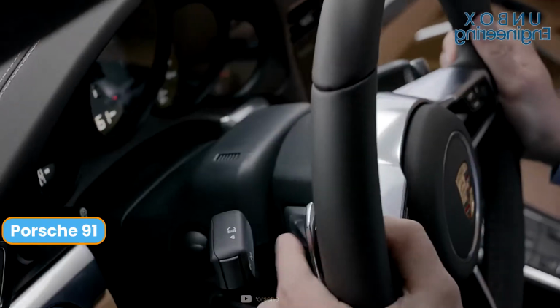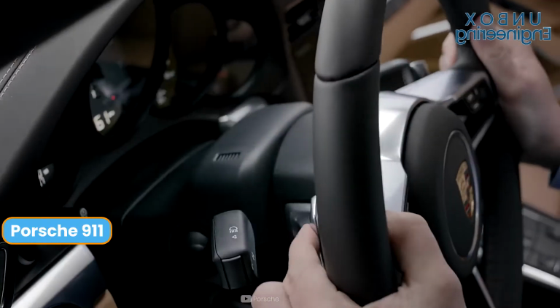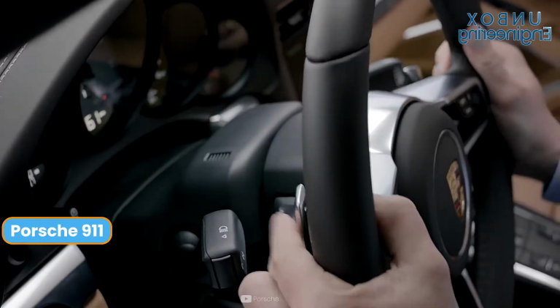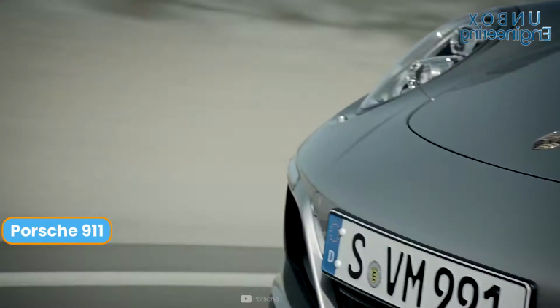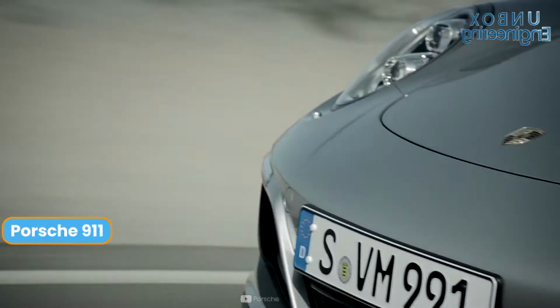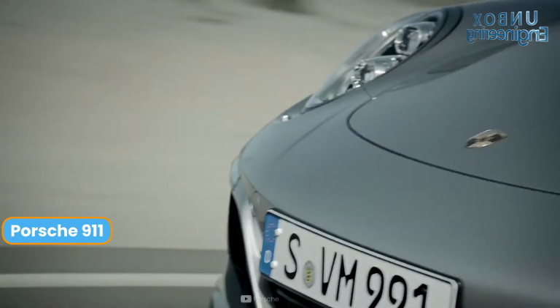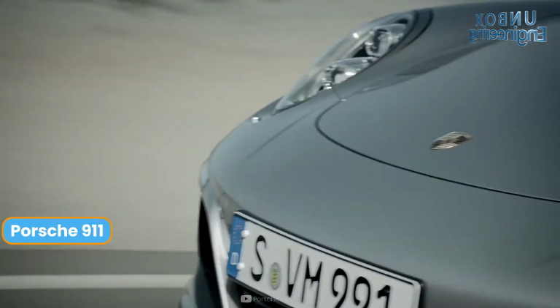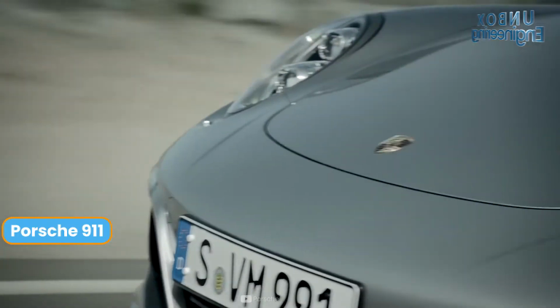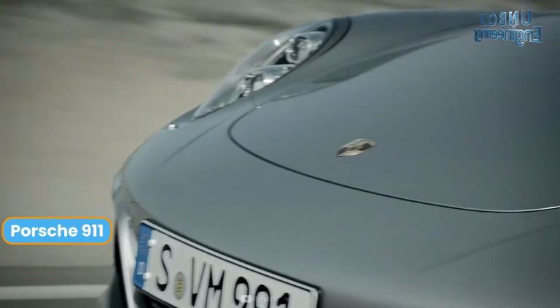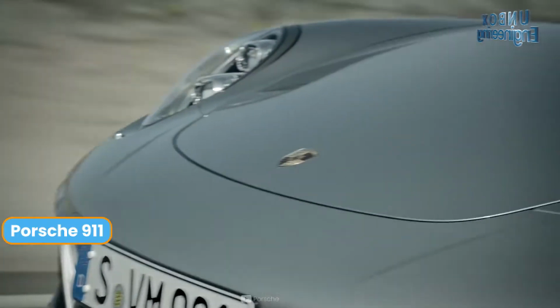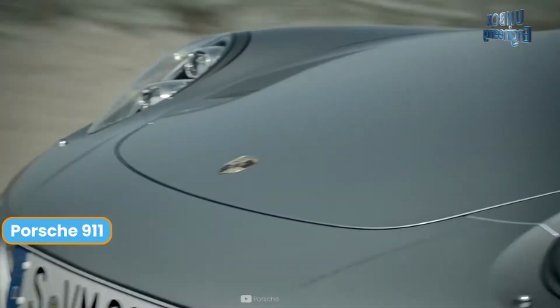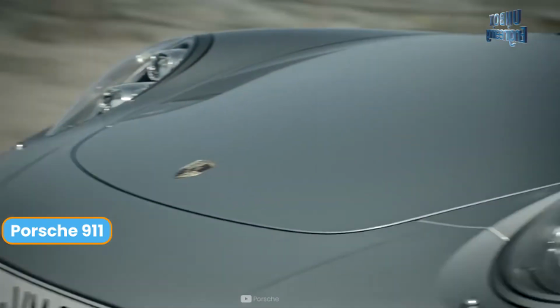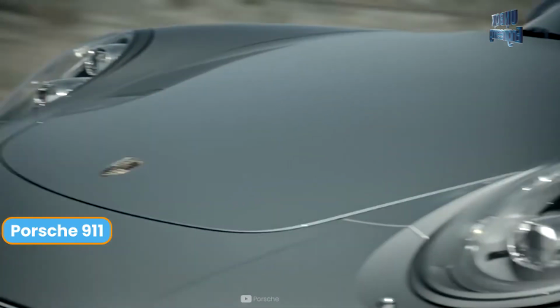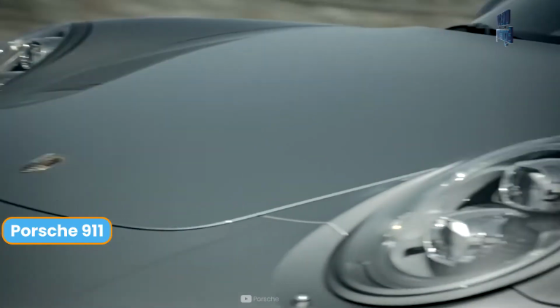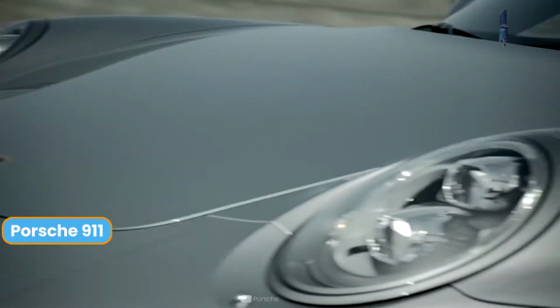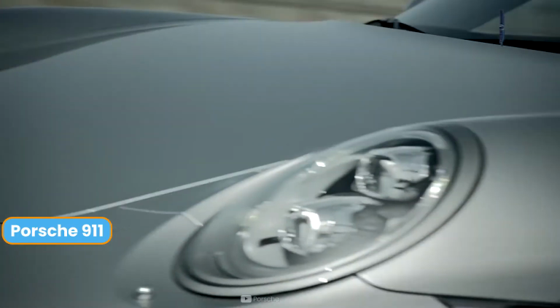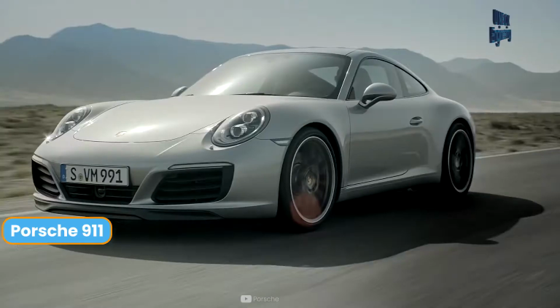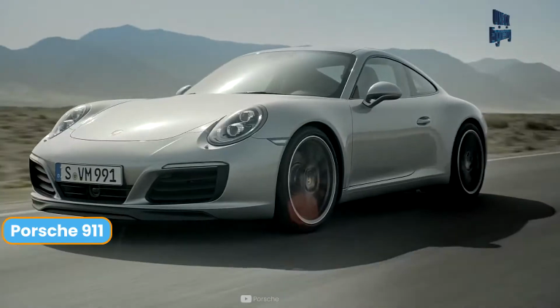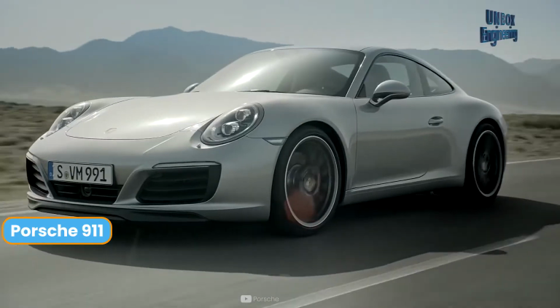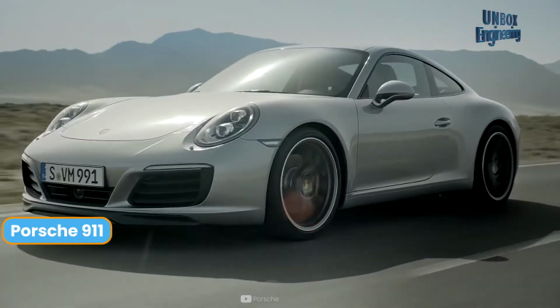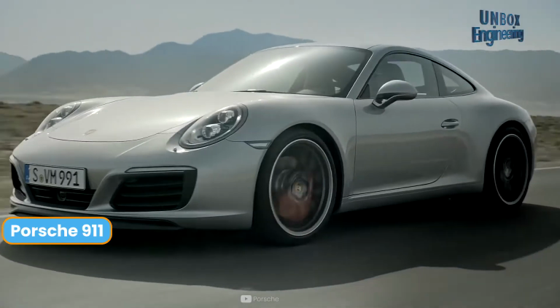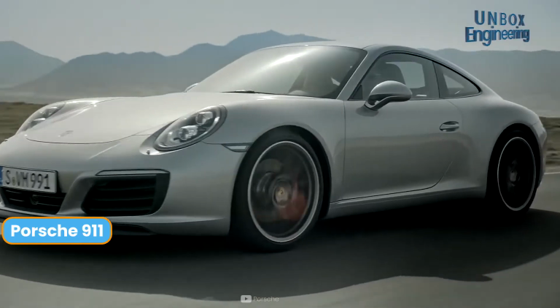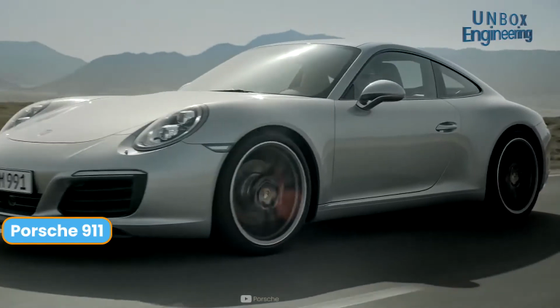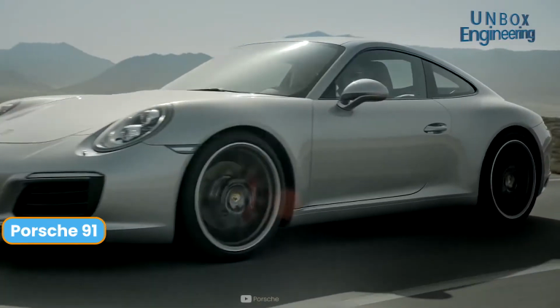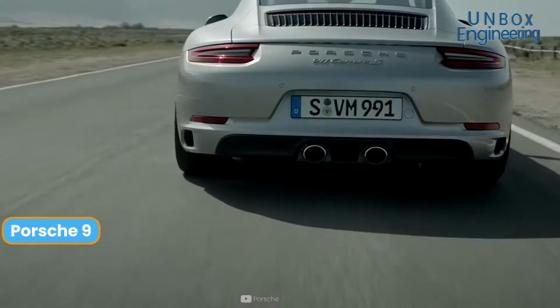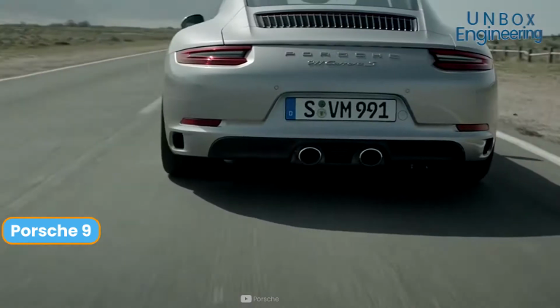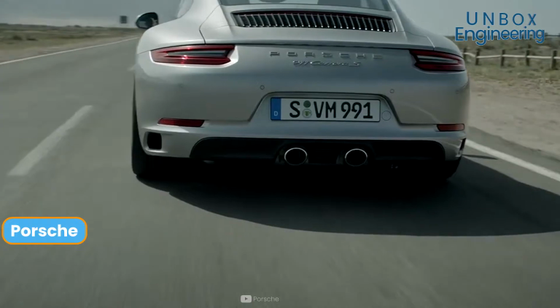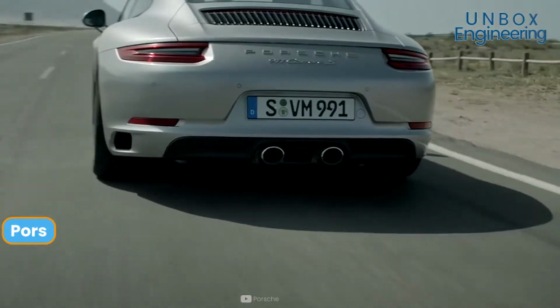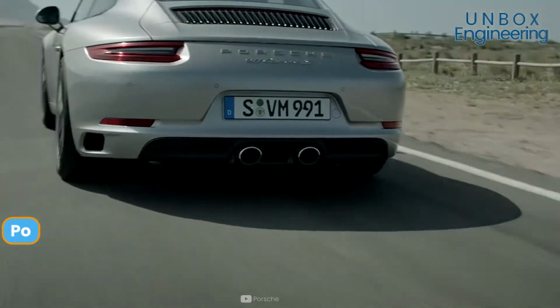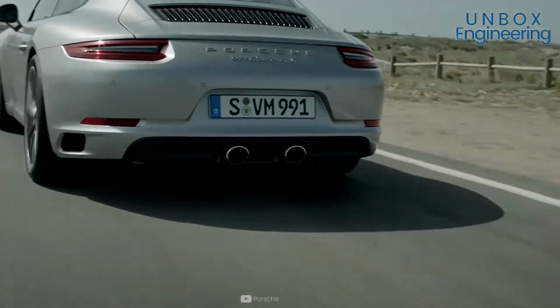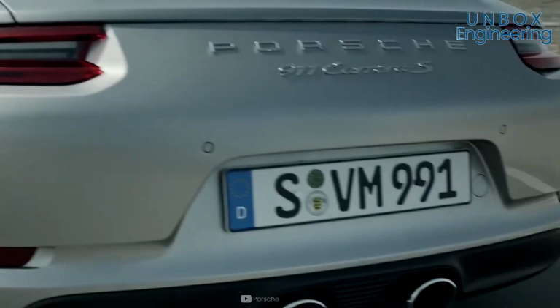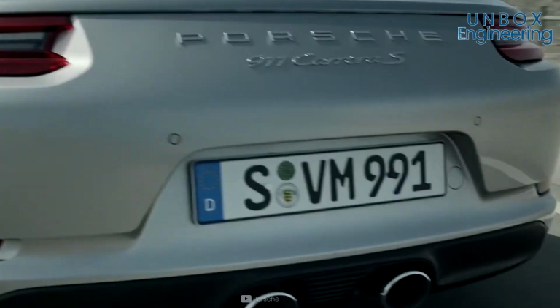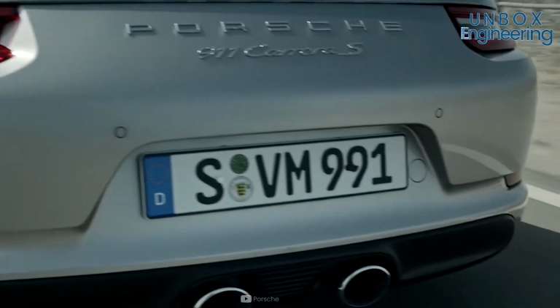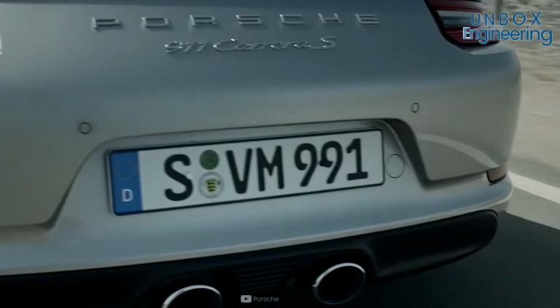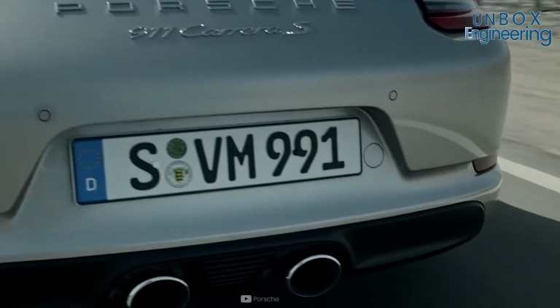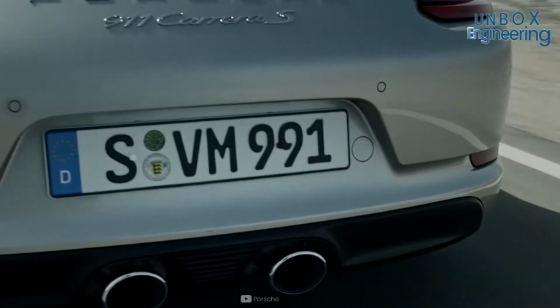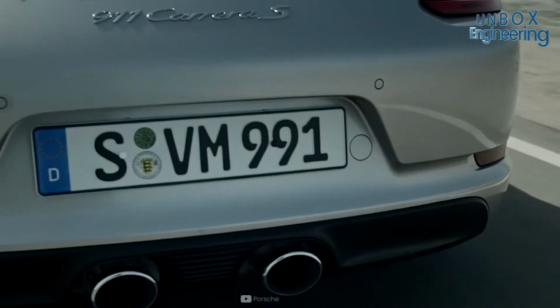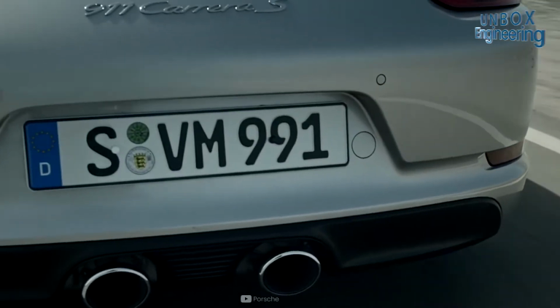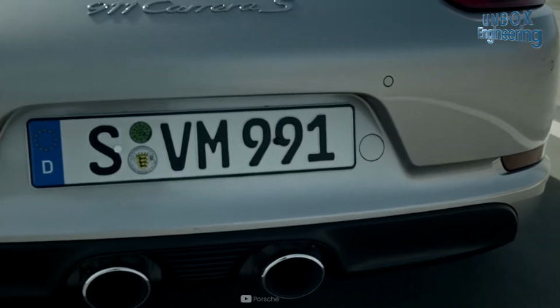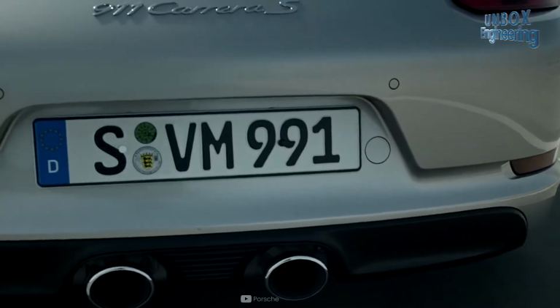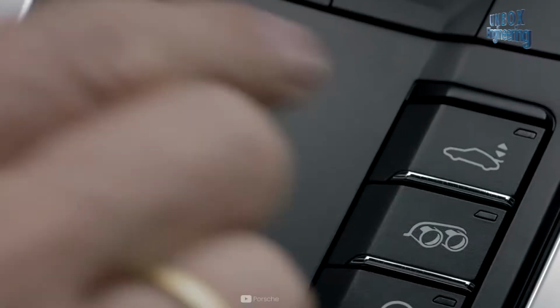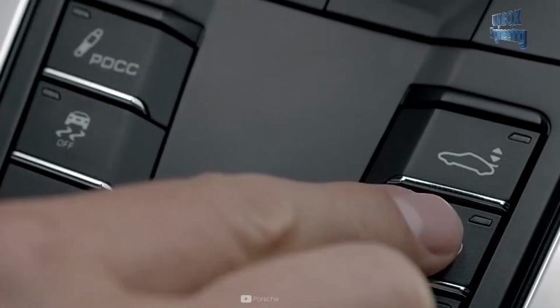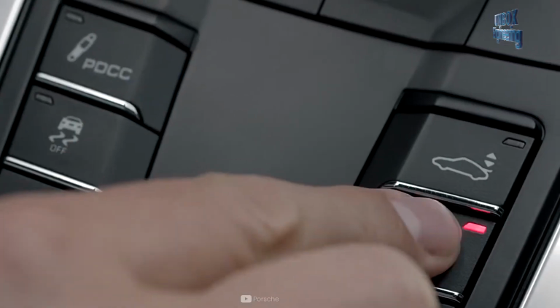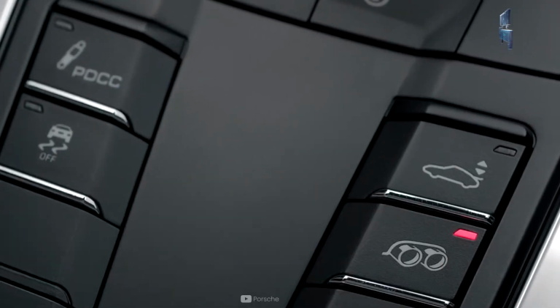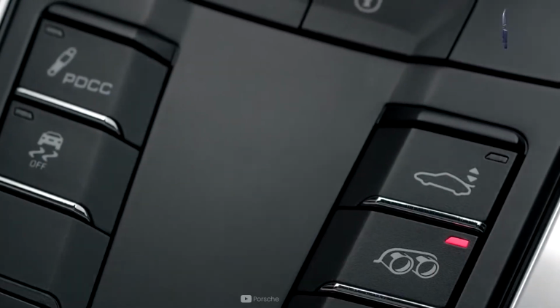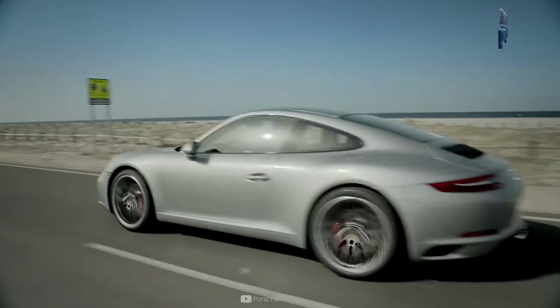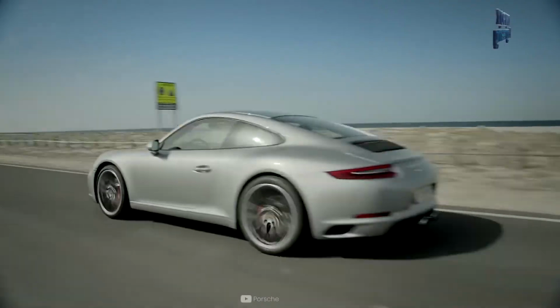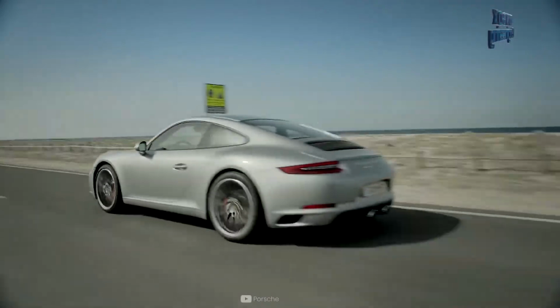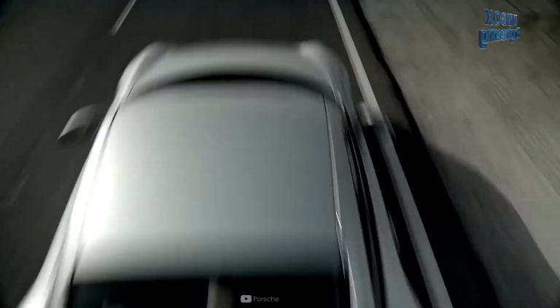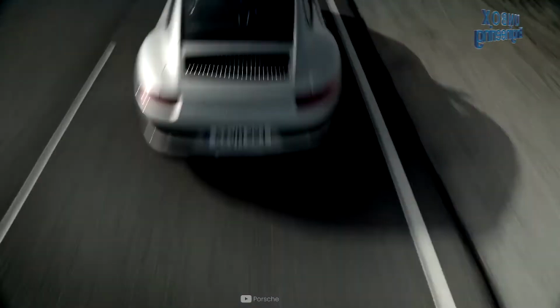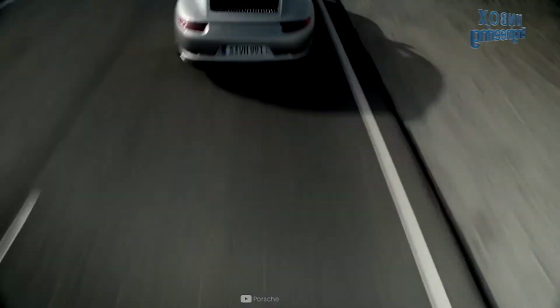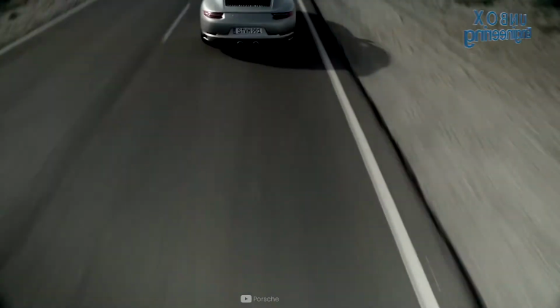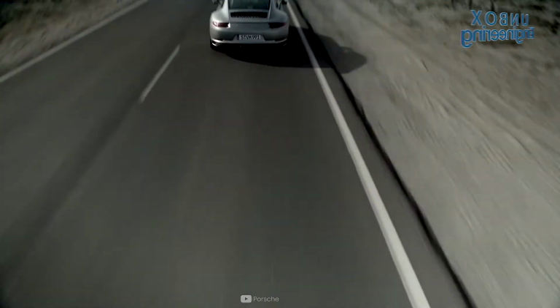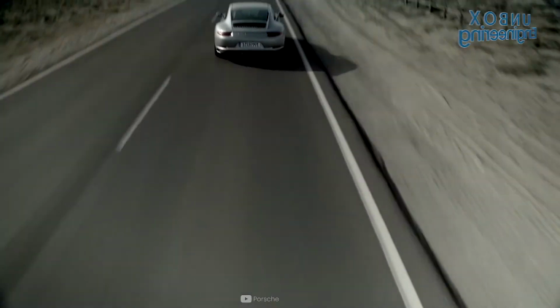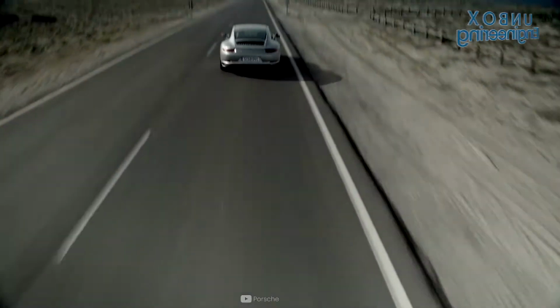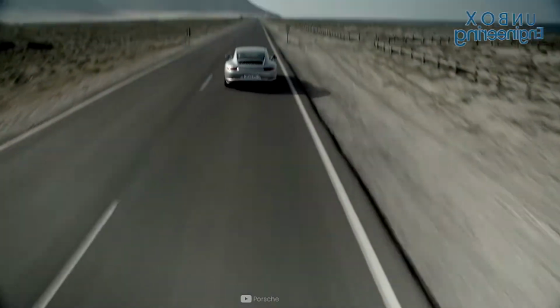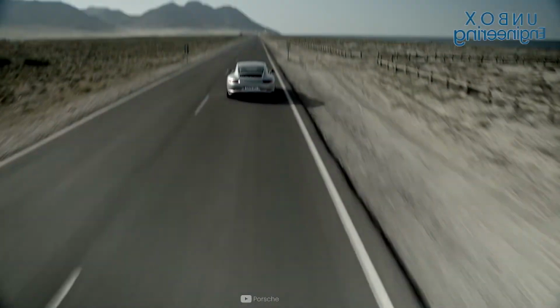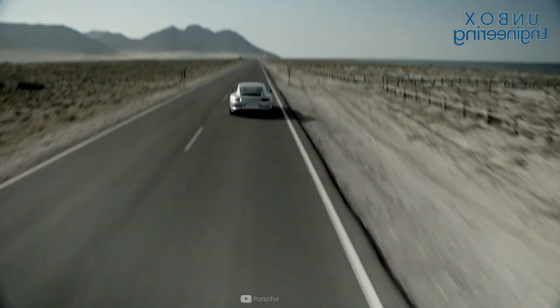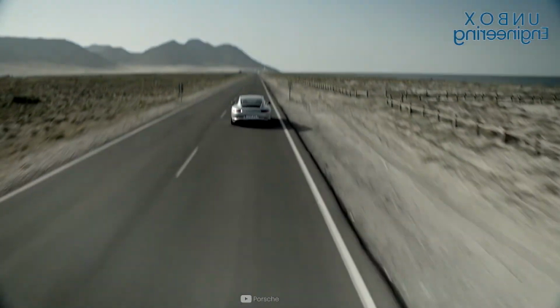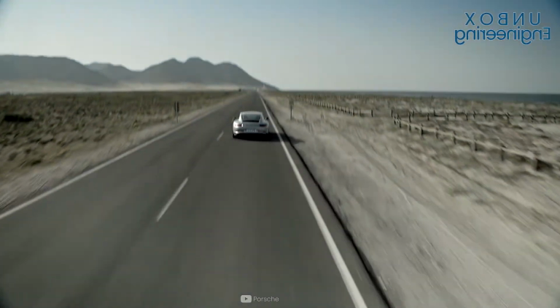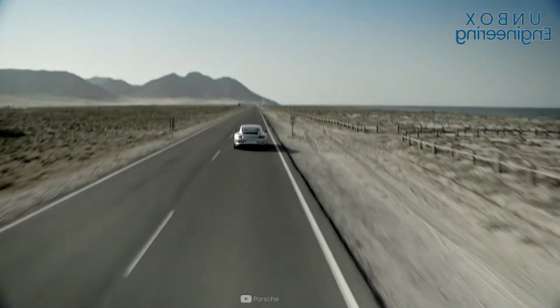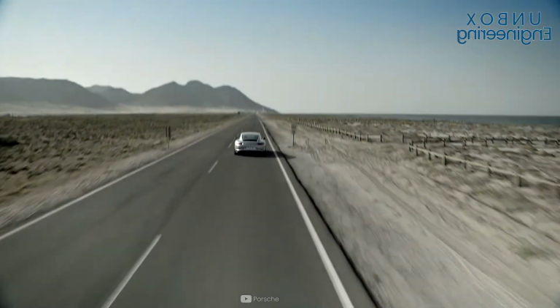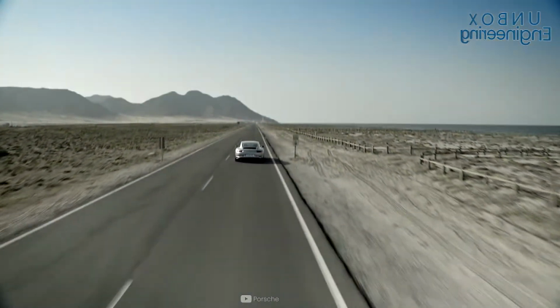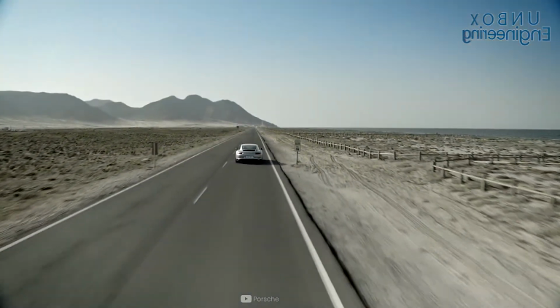The Porsche 911 has always been offered with Boxer engines, and the current line-up has a variety of six-cylinder versions.